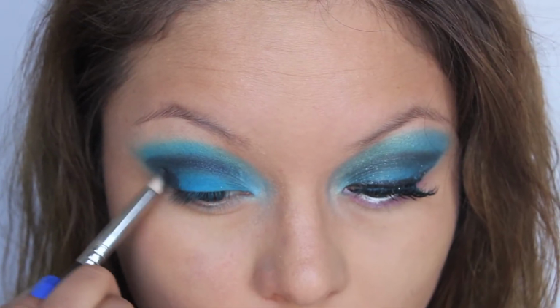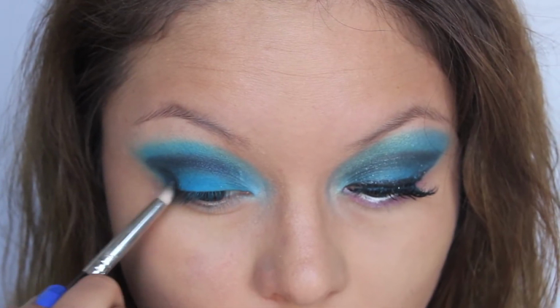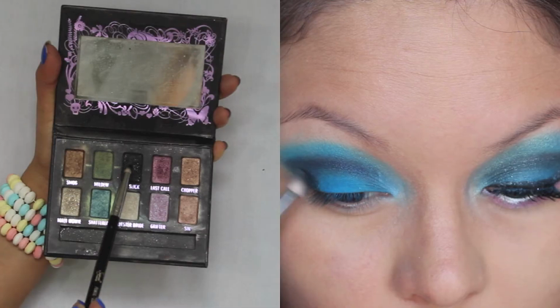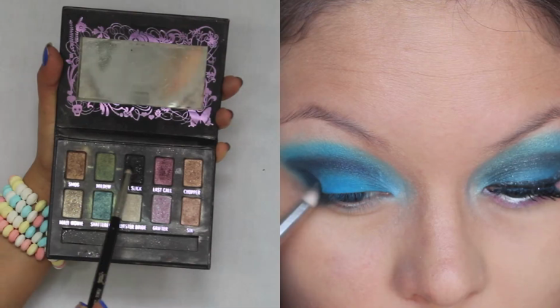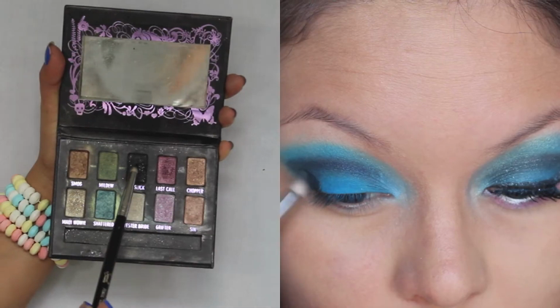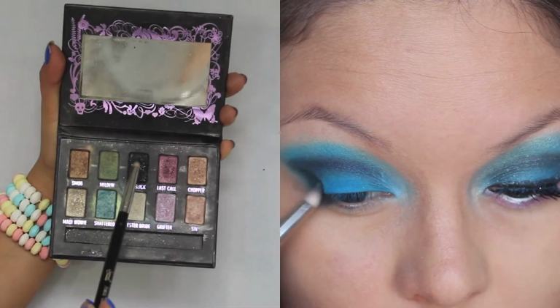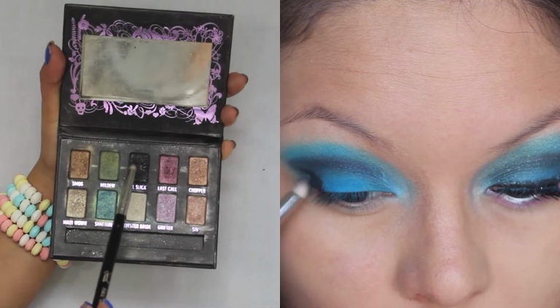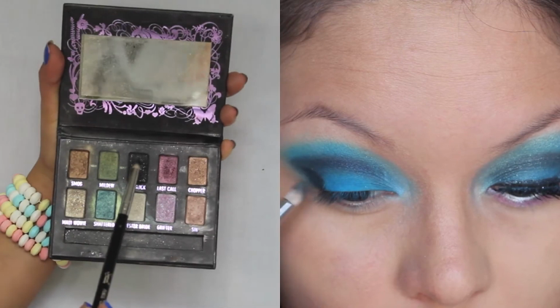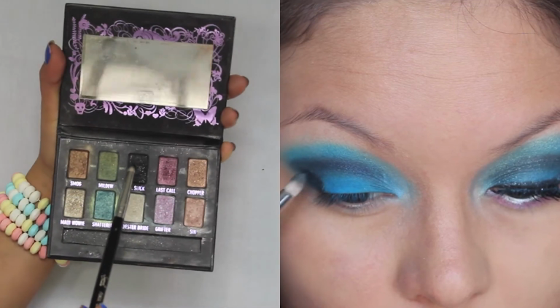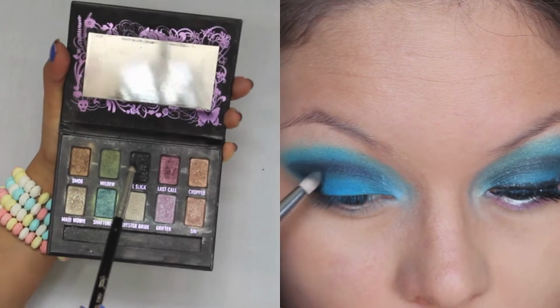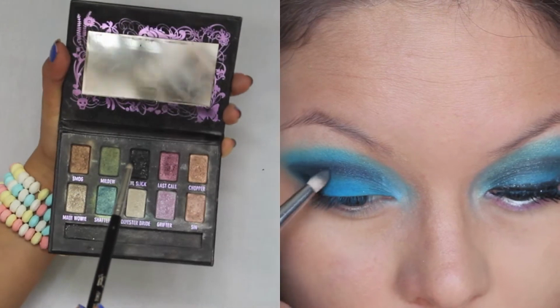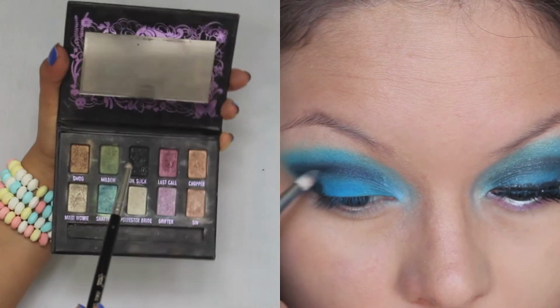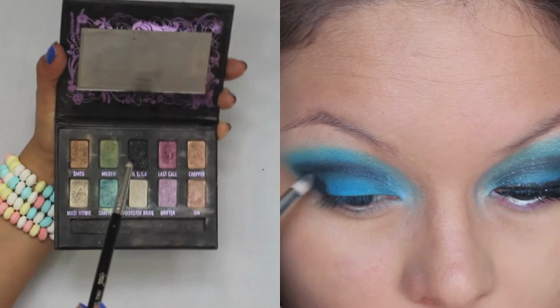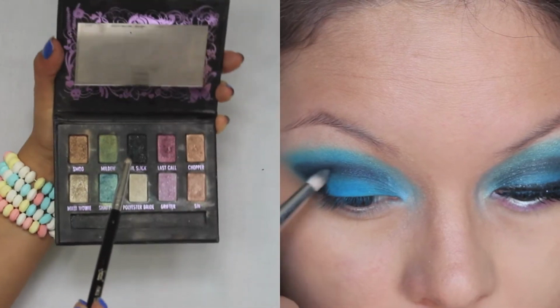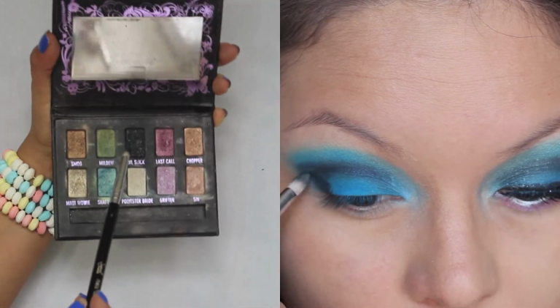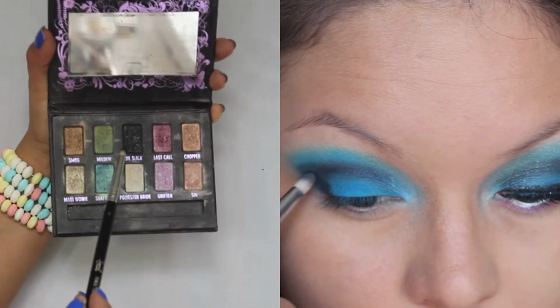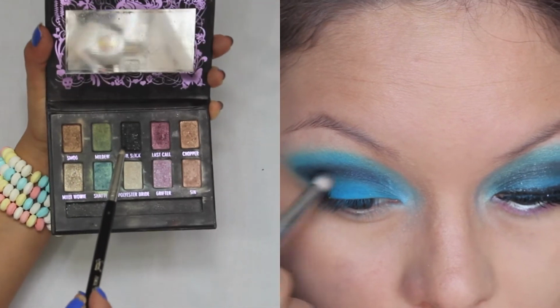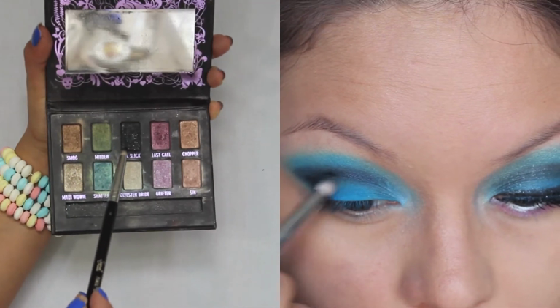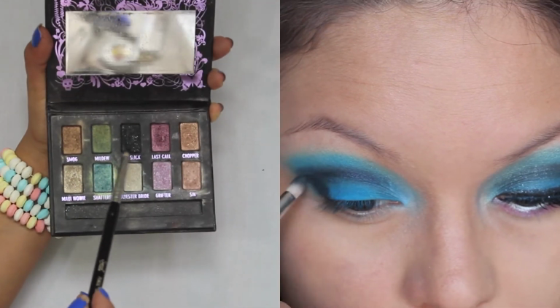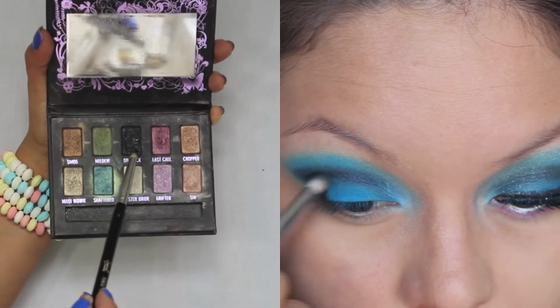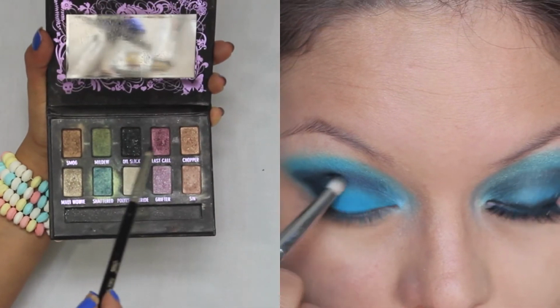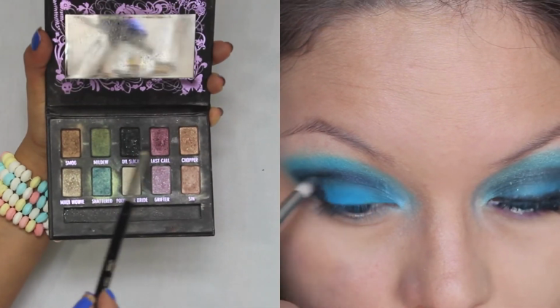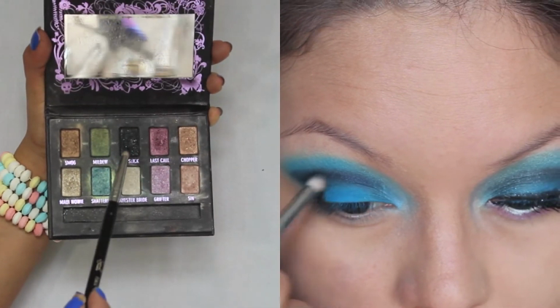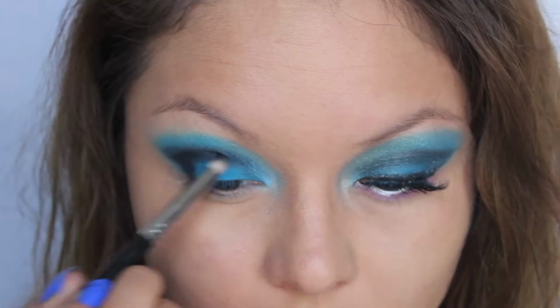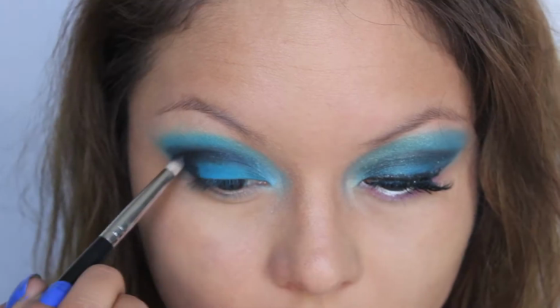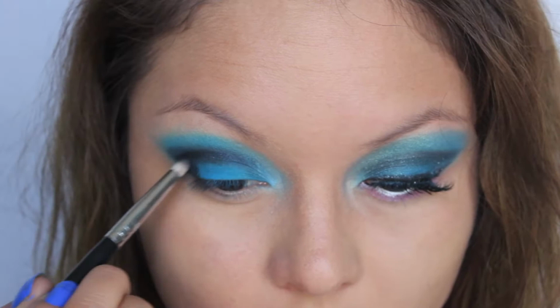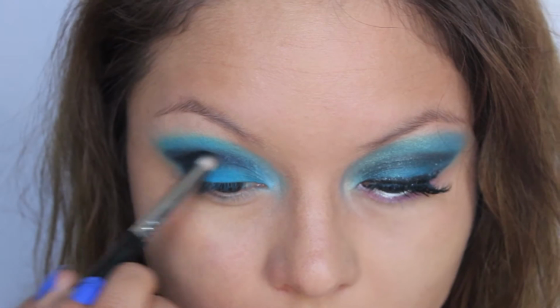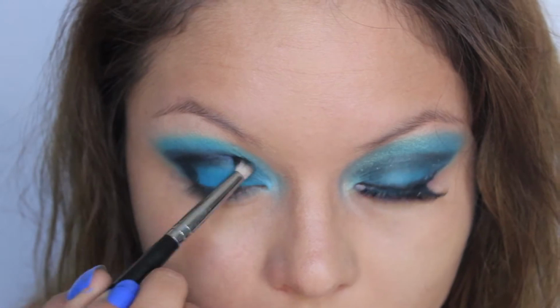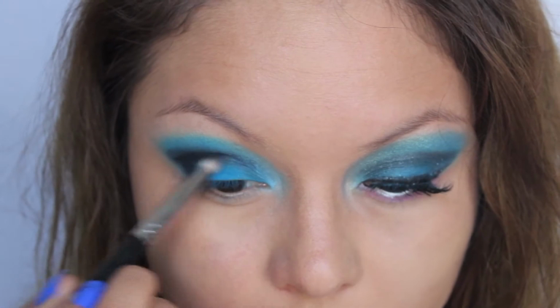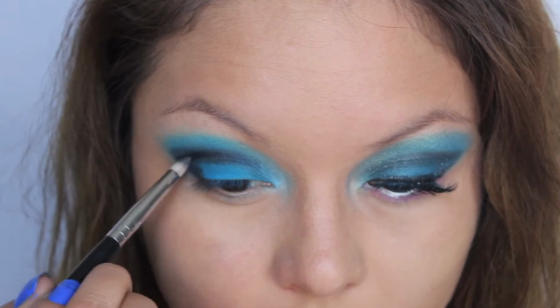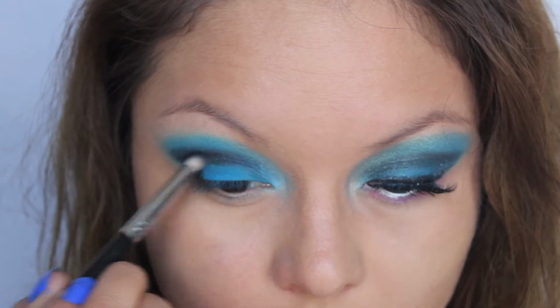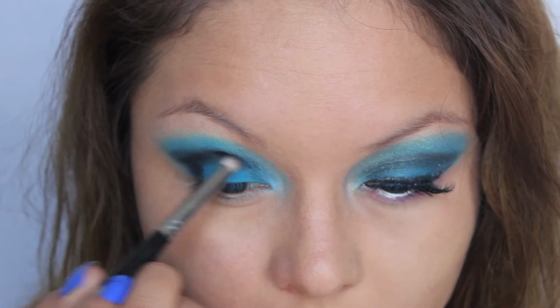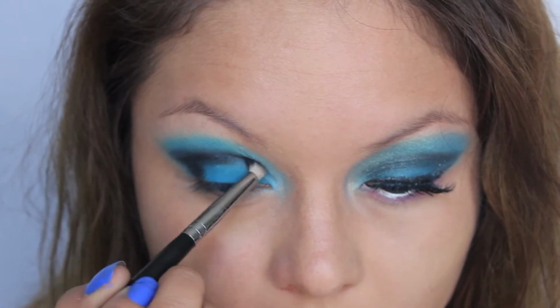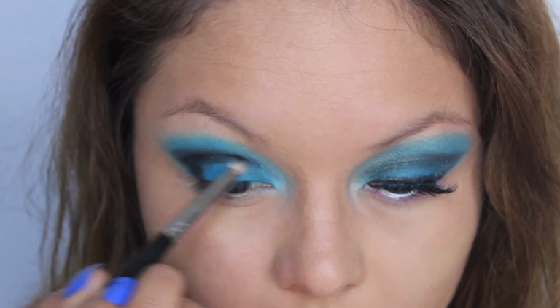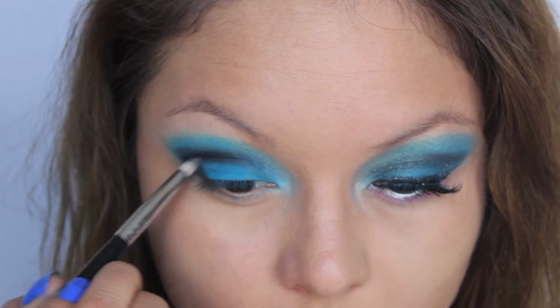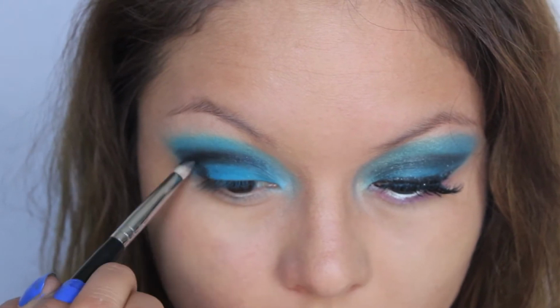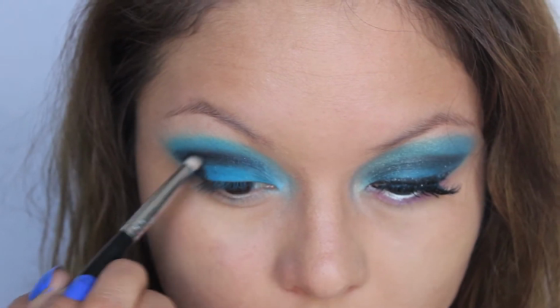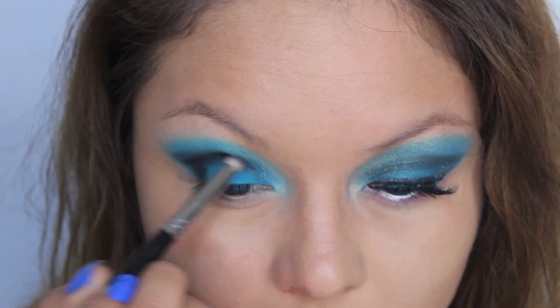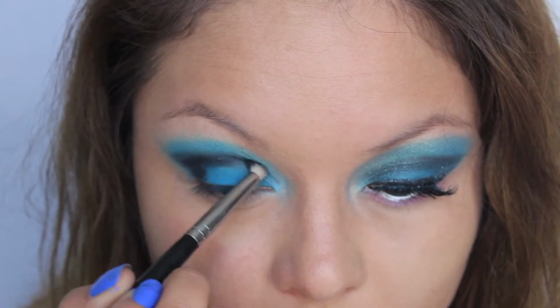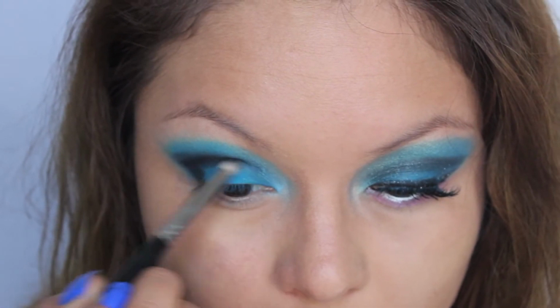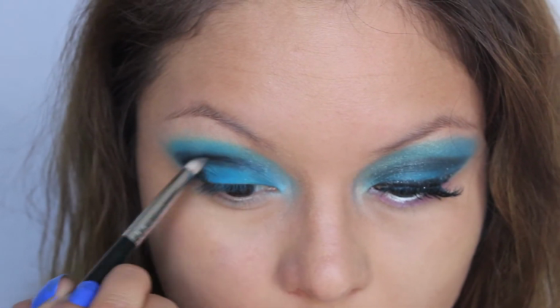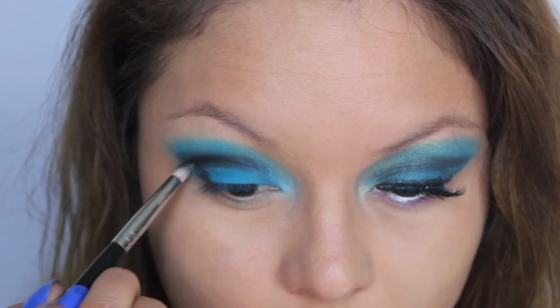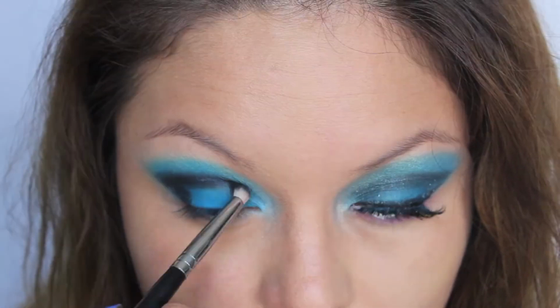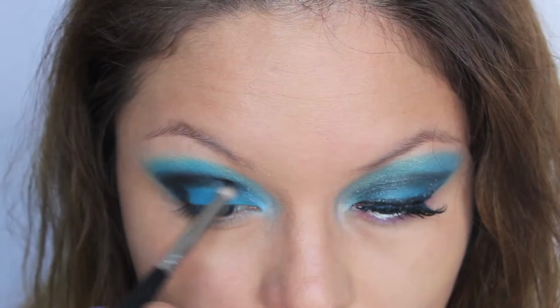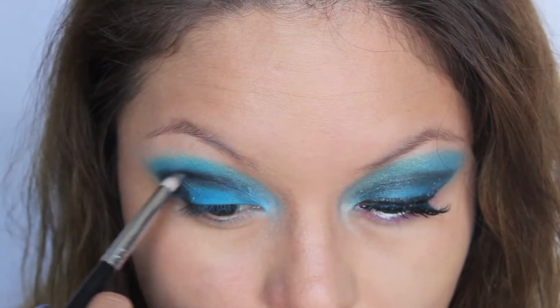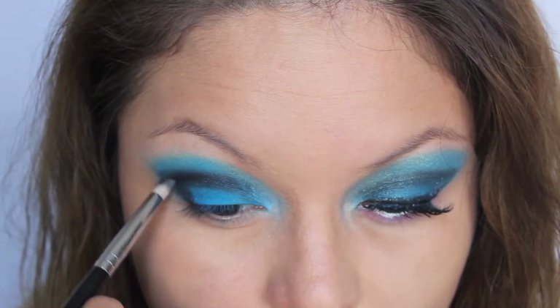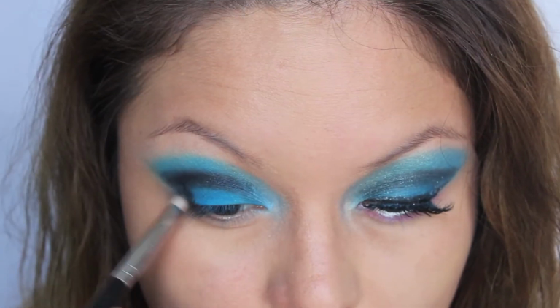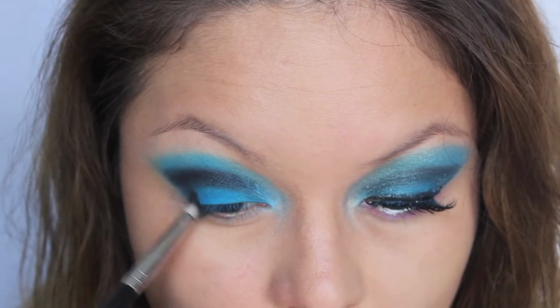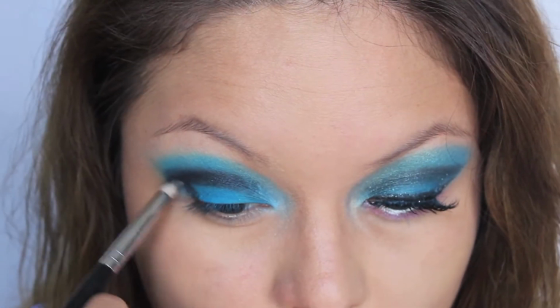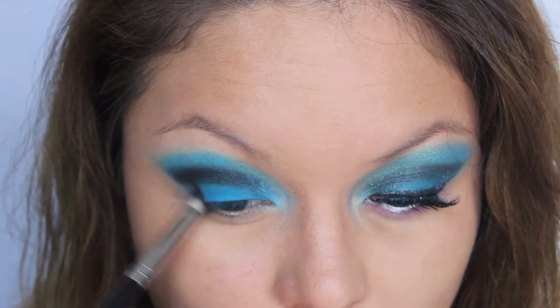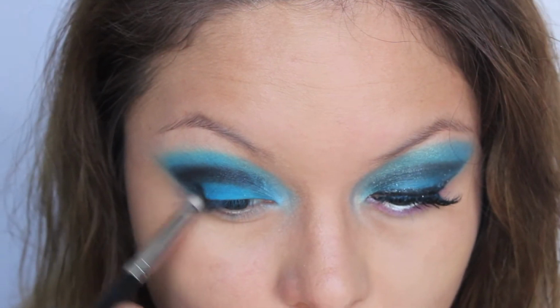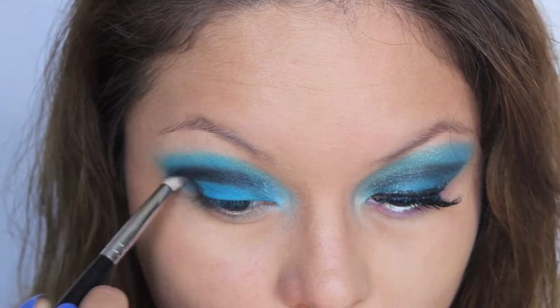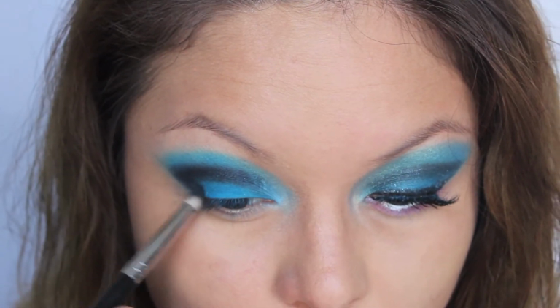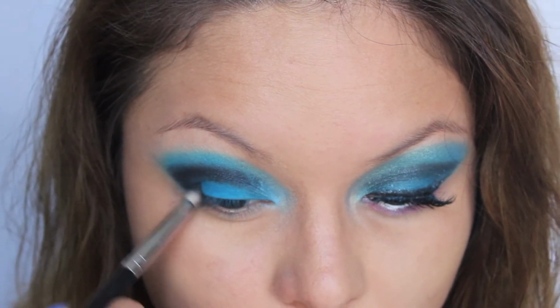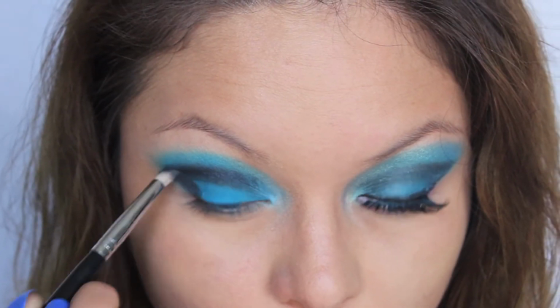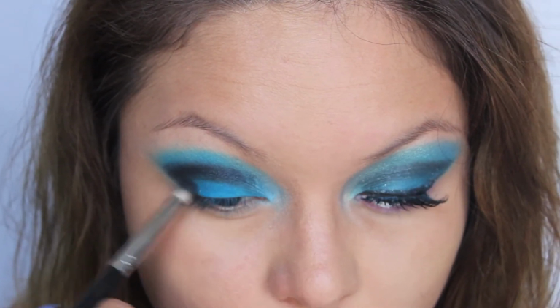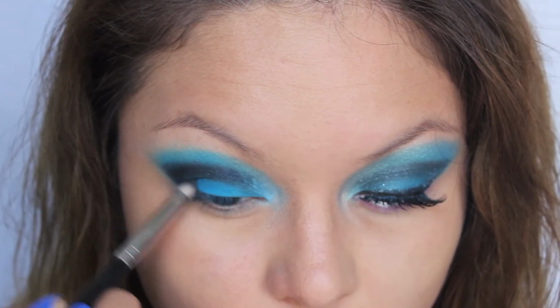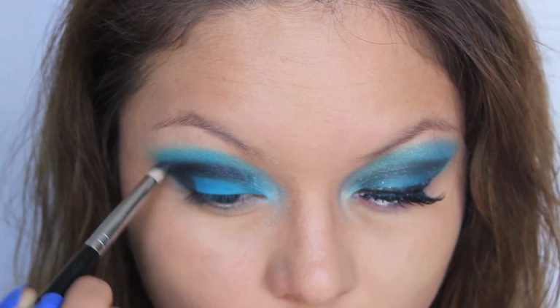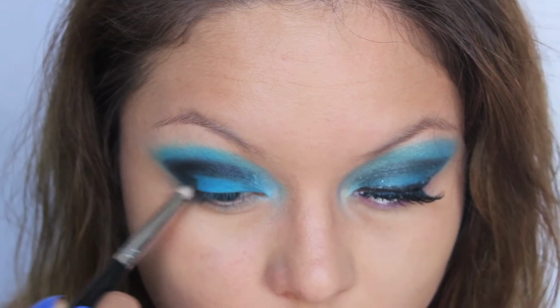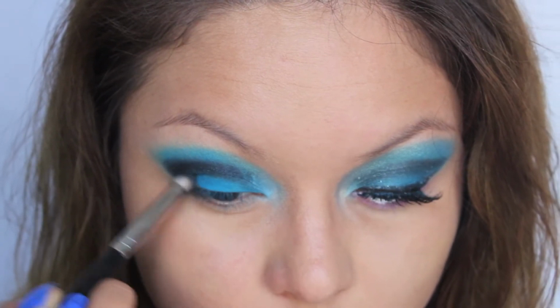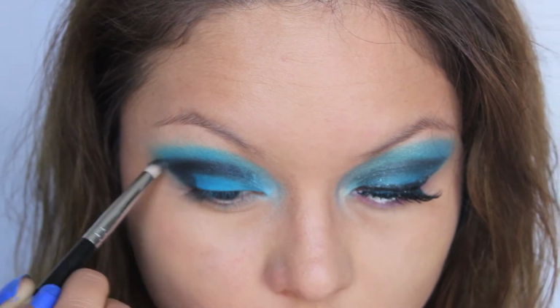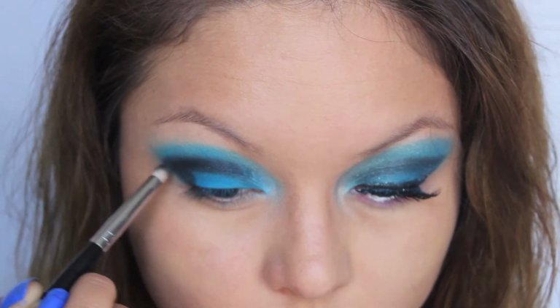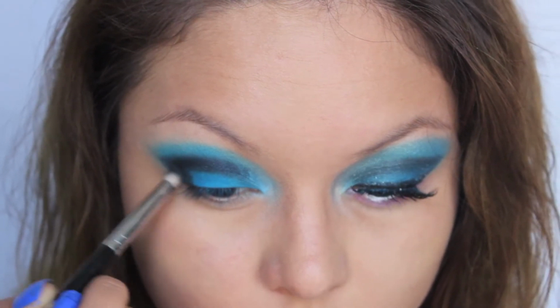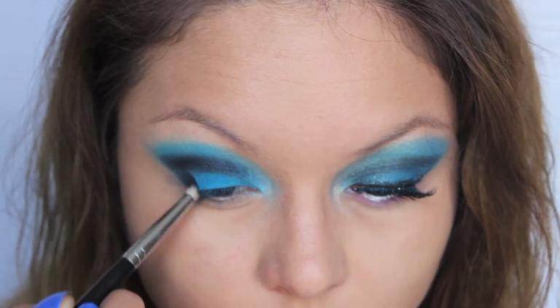And now to deepen the crease, I'm just going to use a black eyeshadow with a pencil brush and I'm going to go over the Midnight Blue.